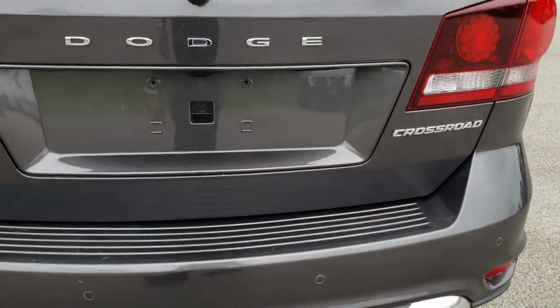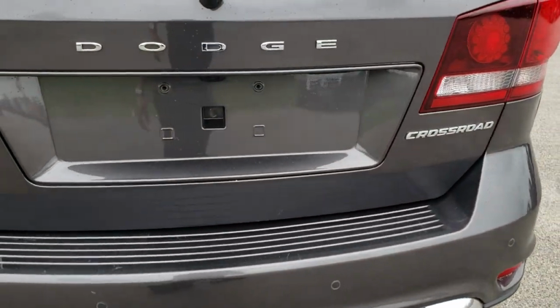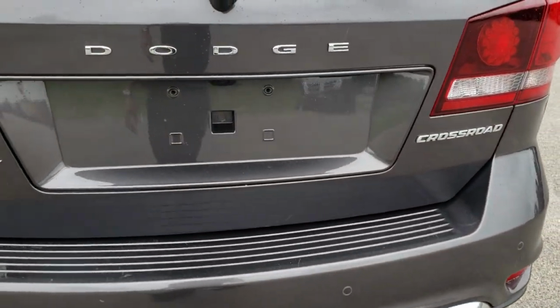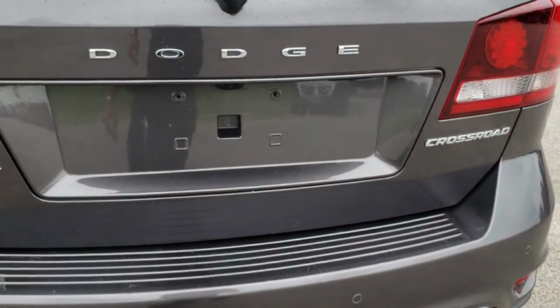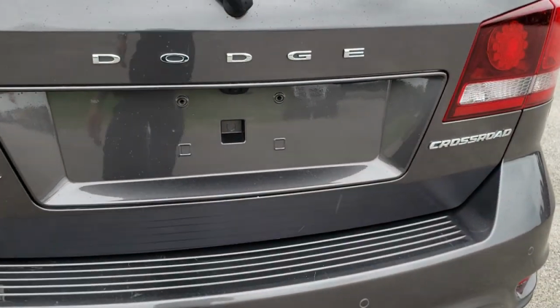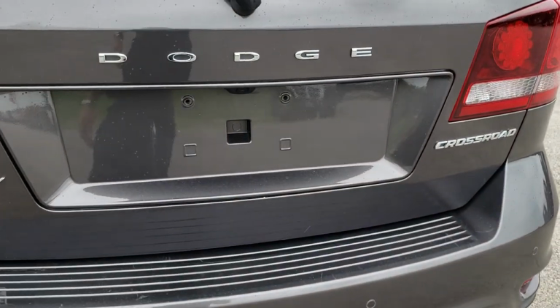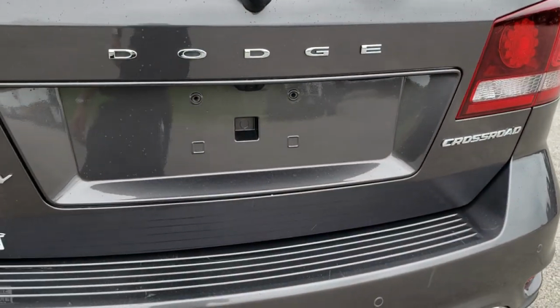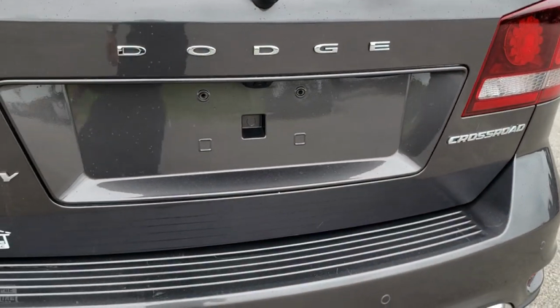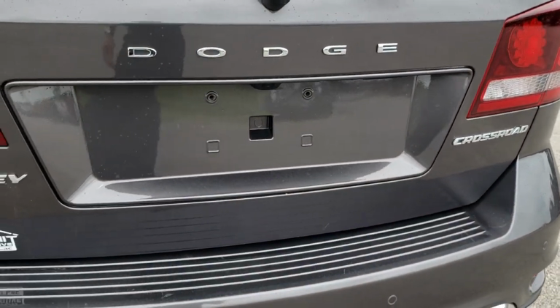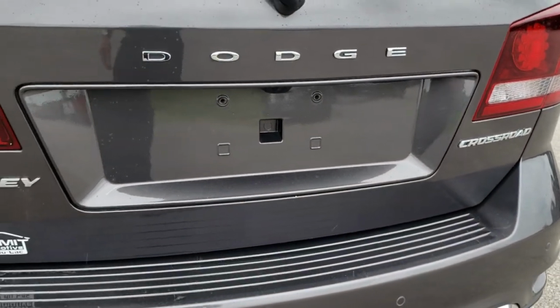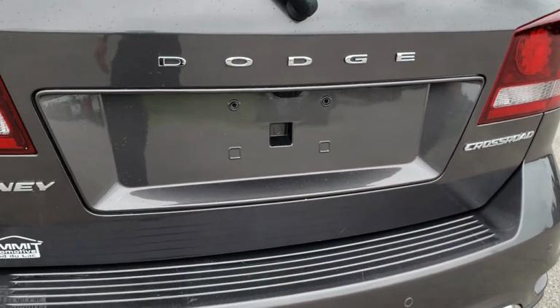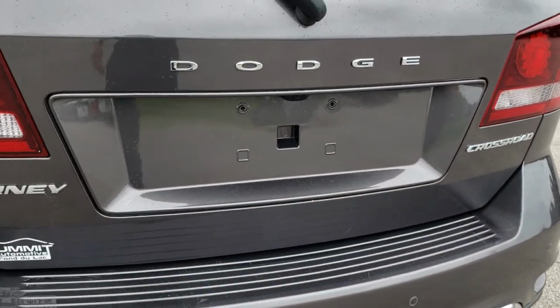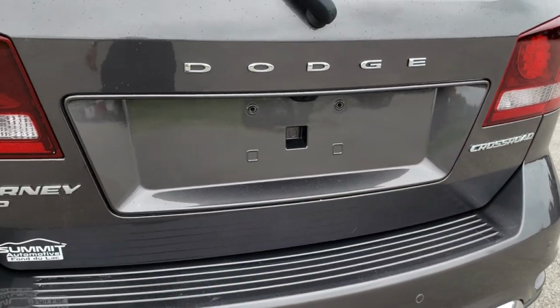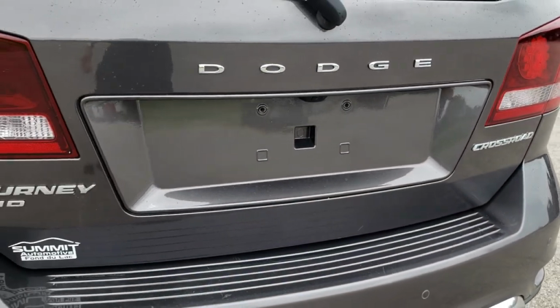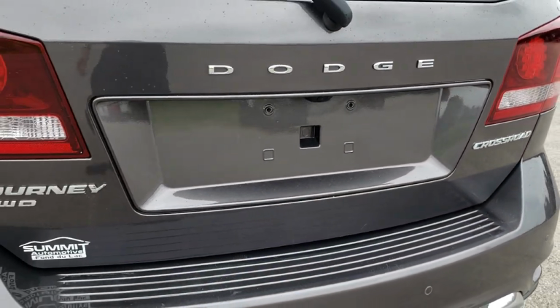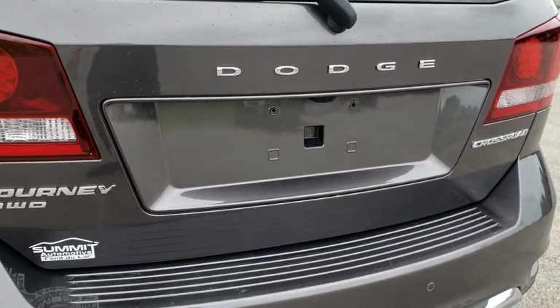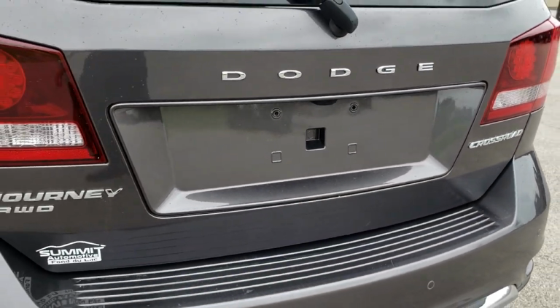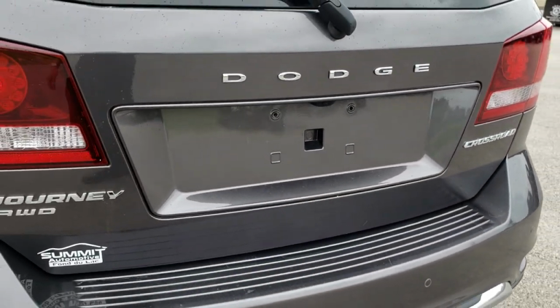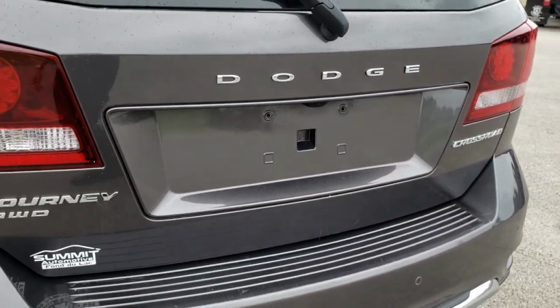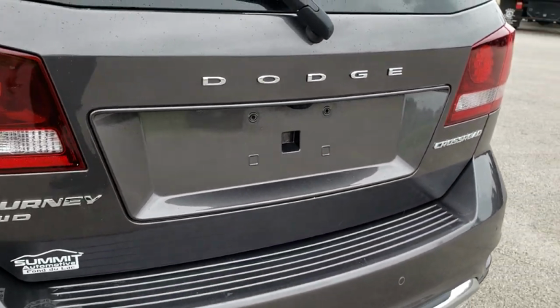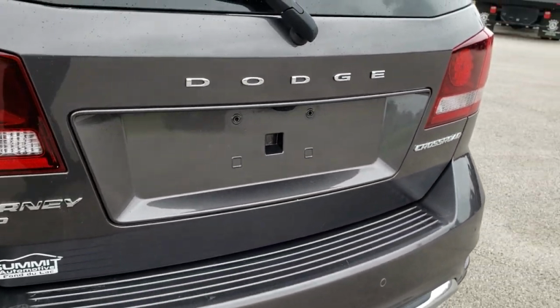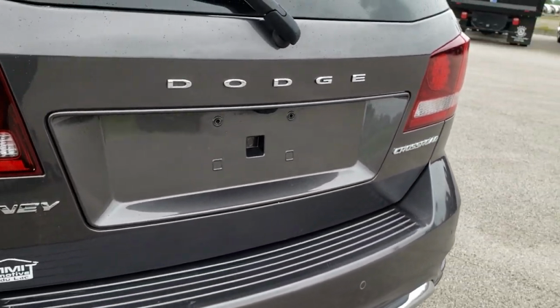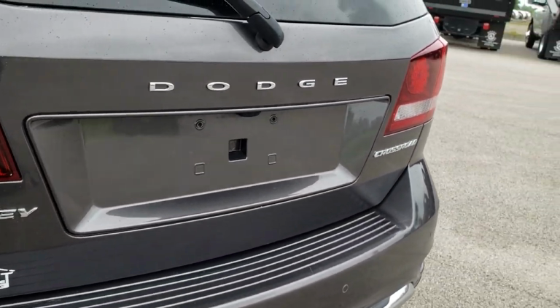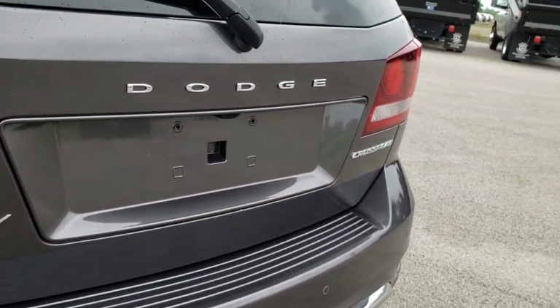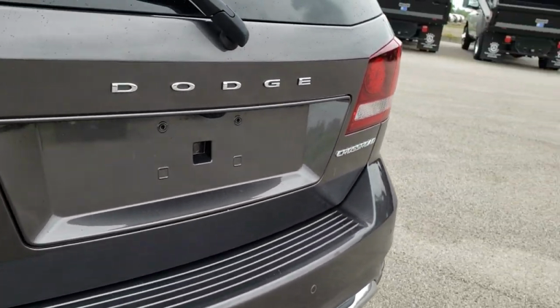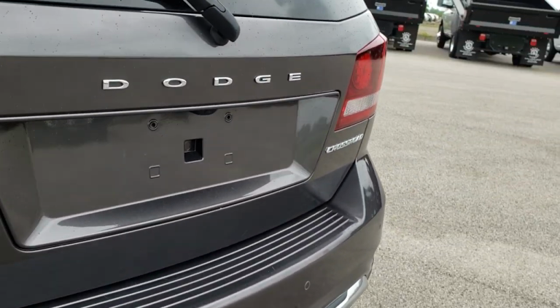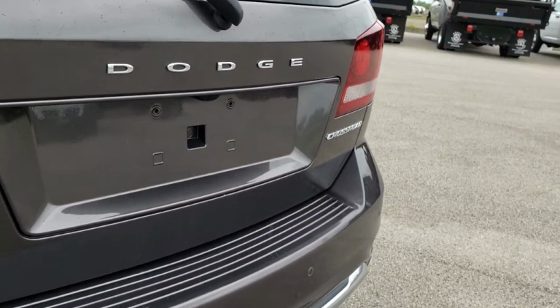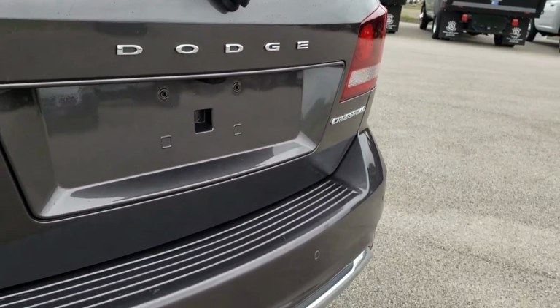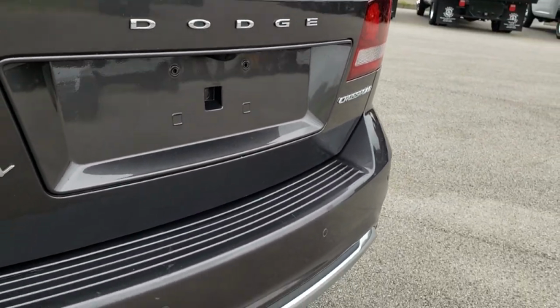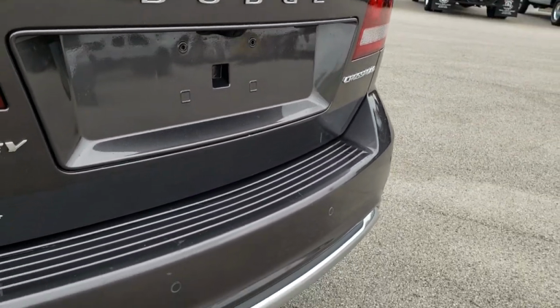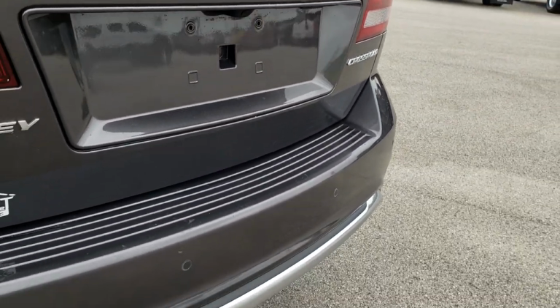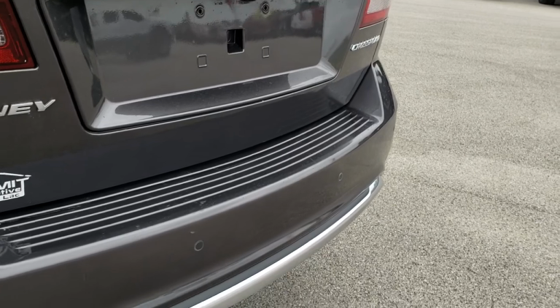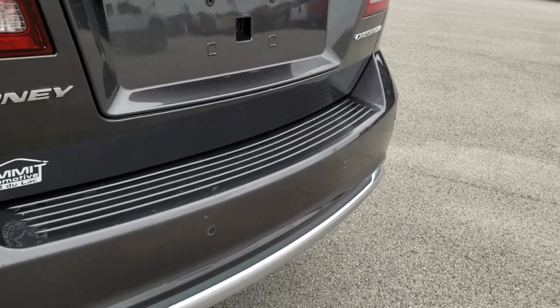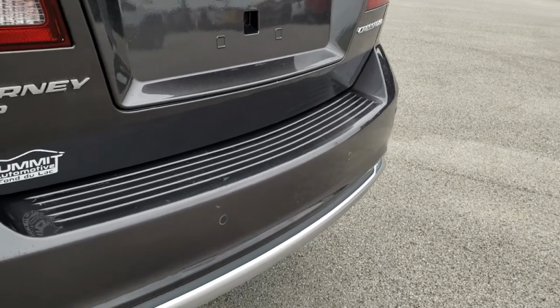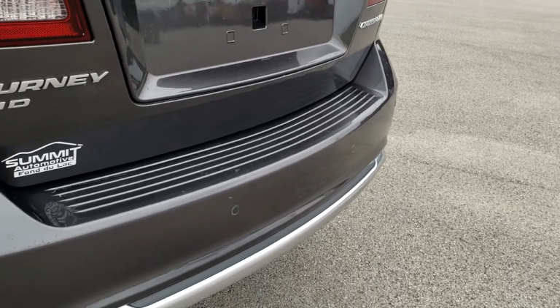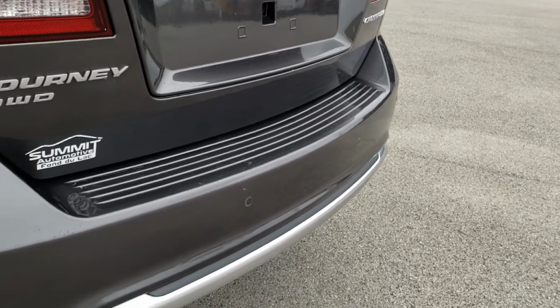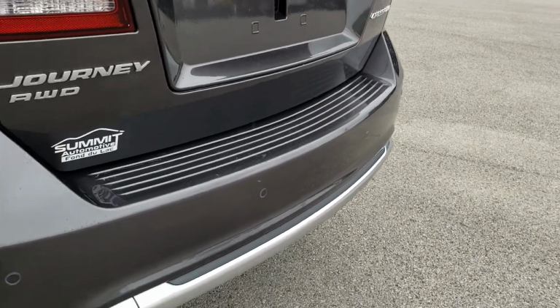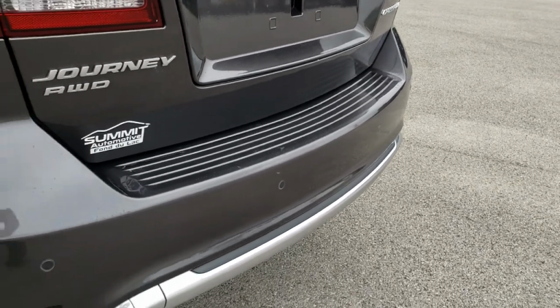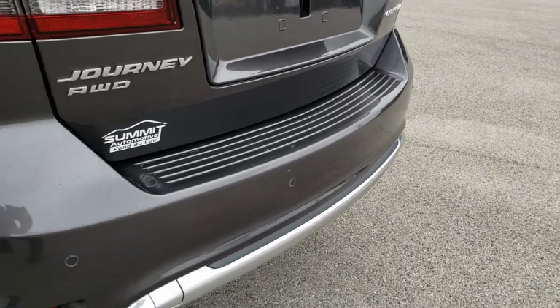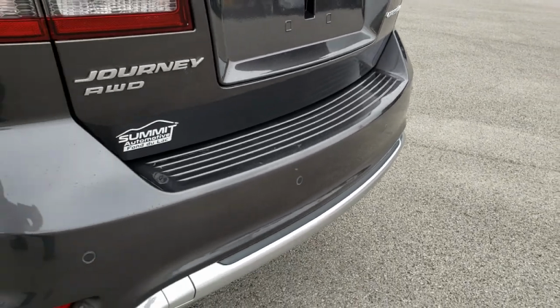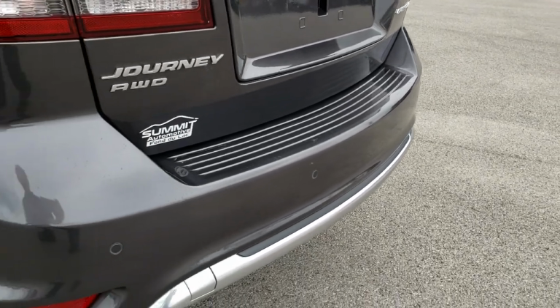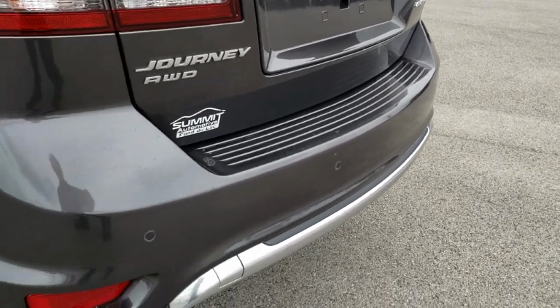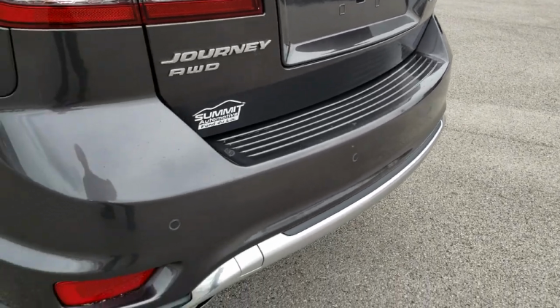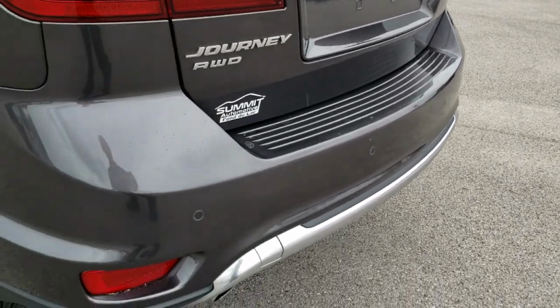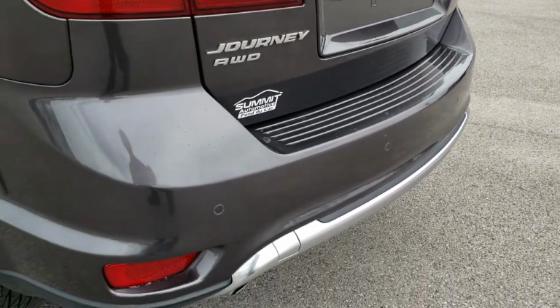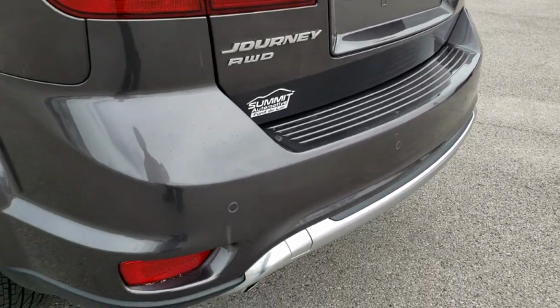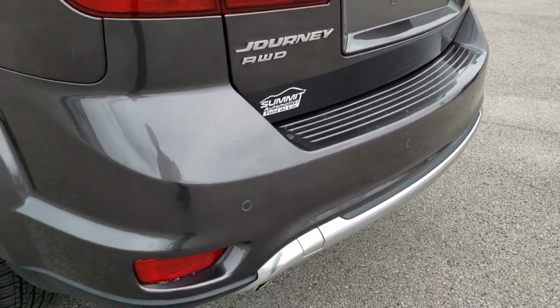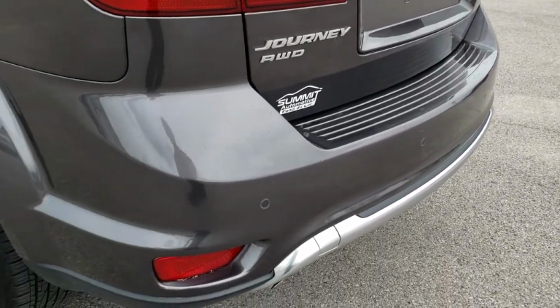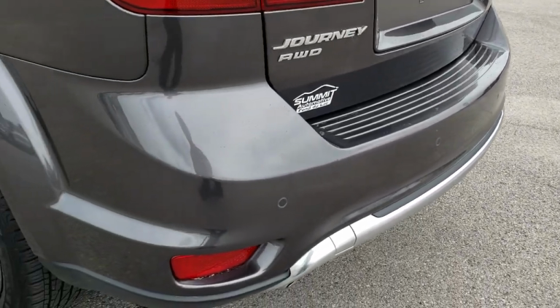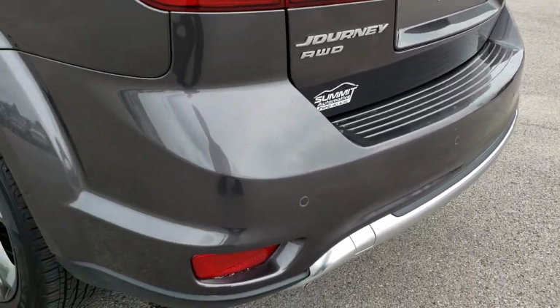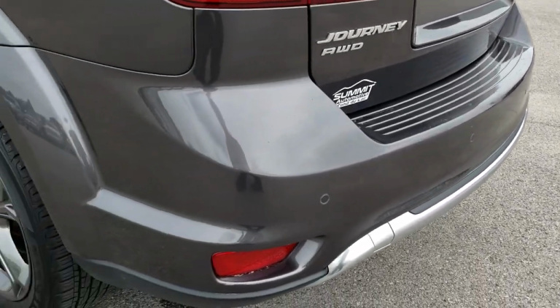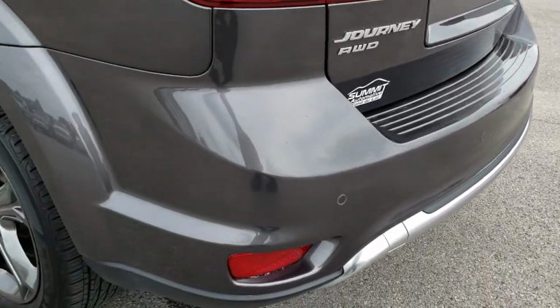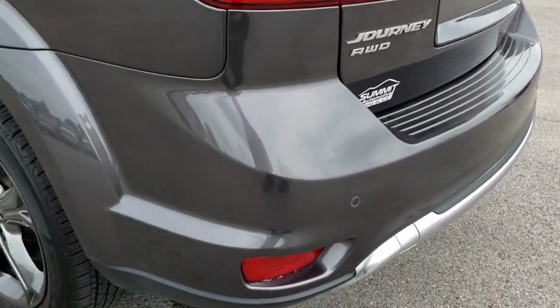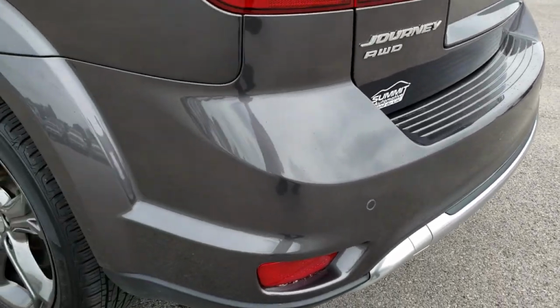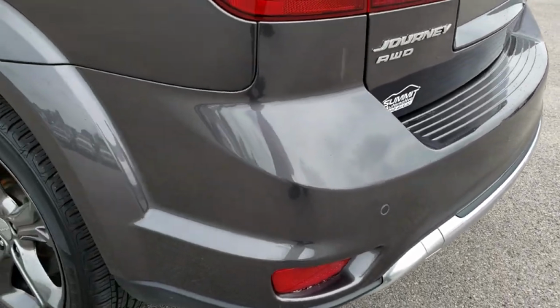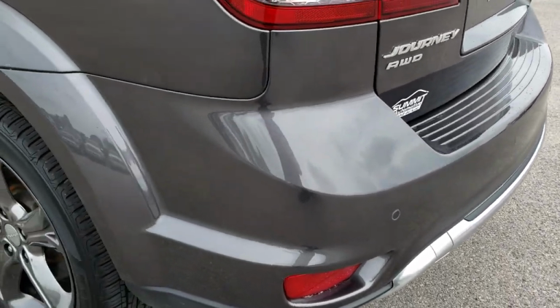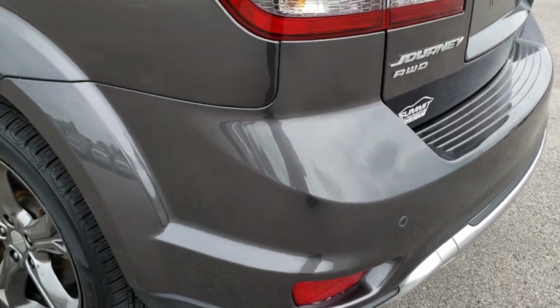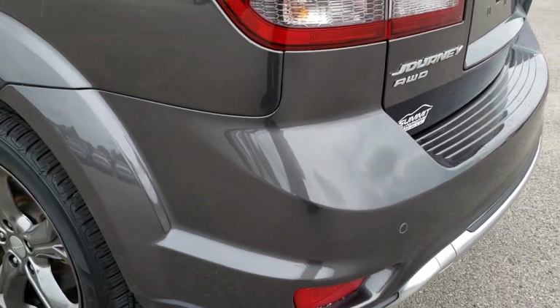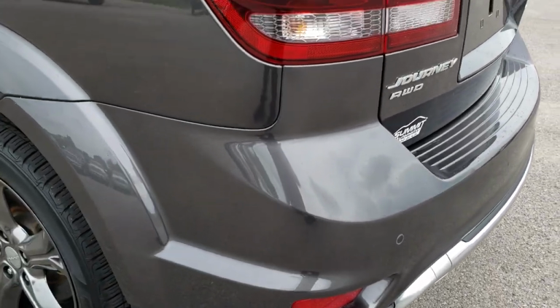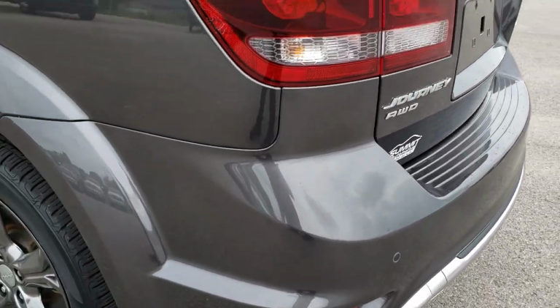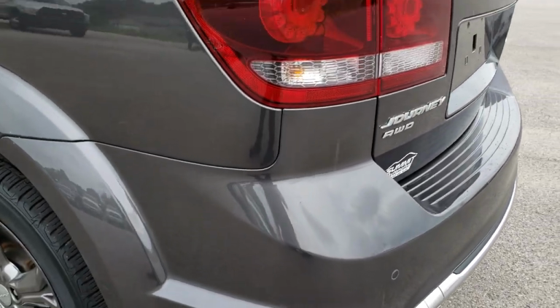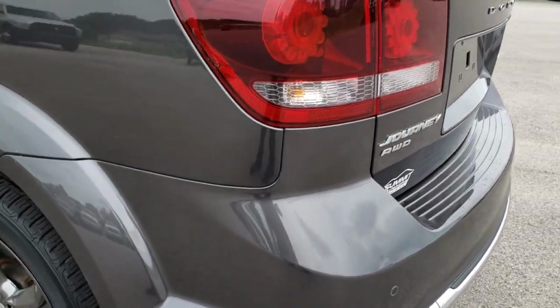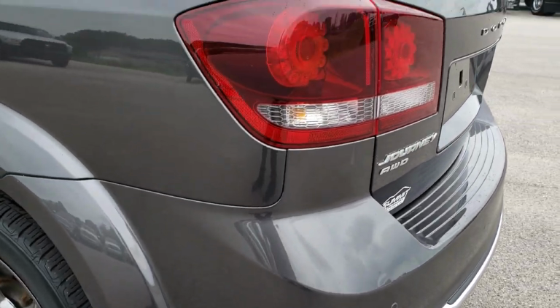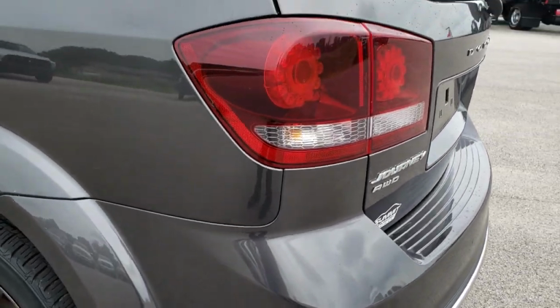This one does have a backup camera too. I didn't see any major dents or cracks on that rear bumper.